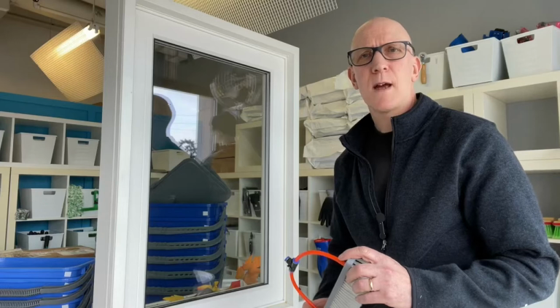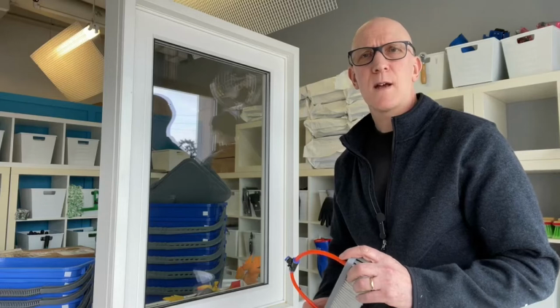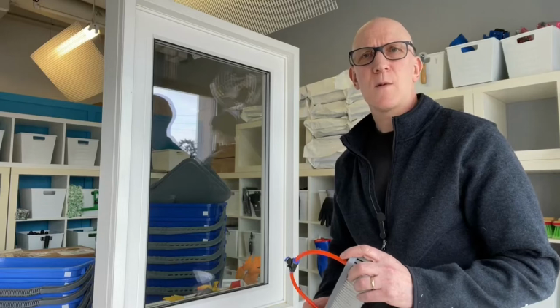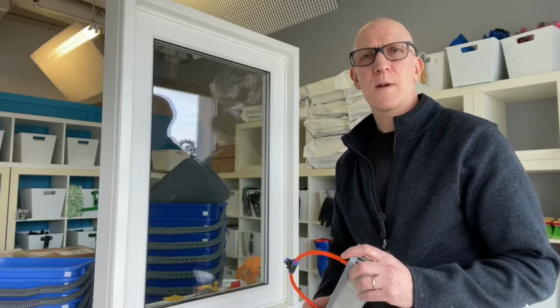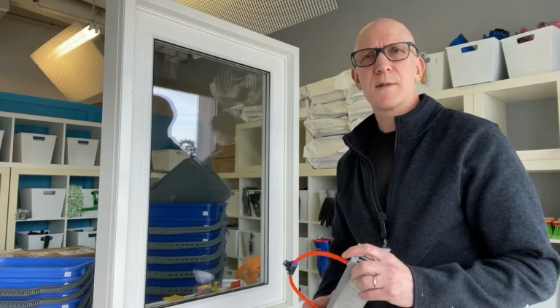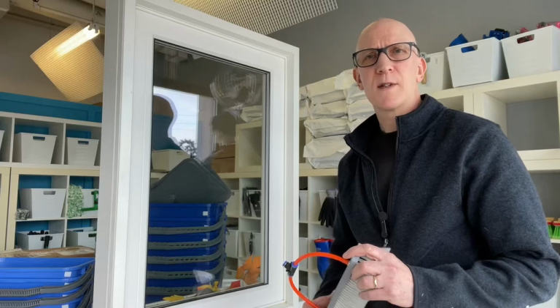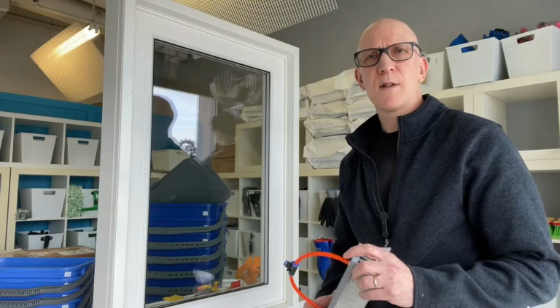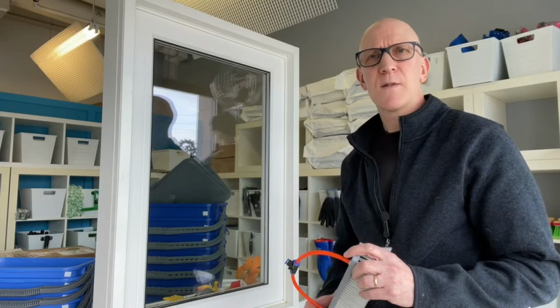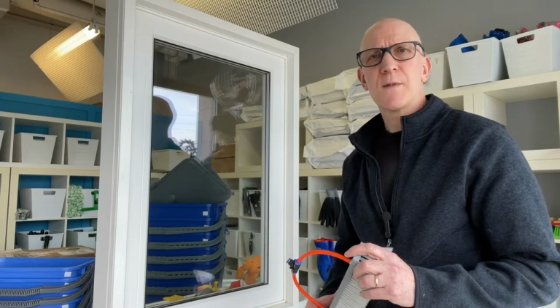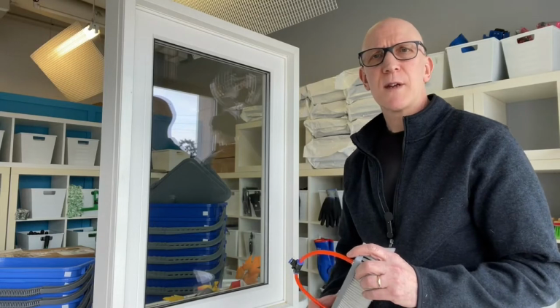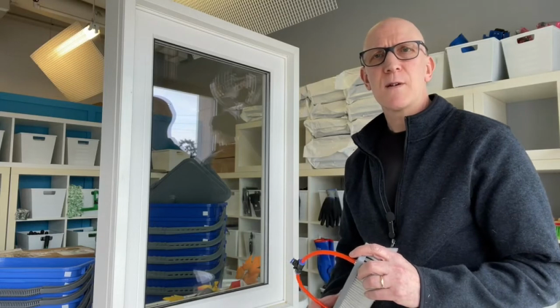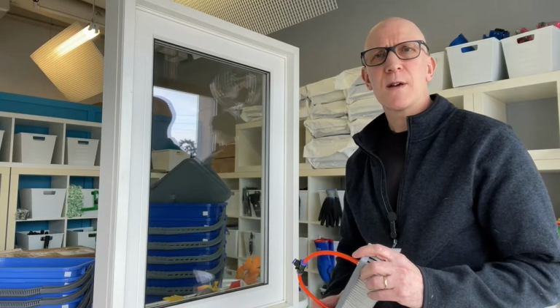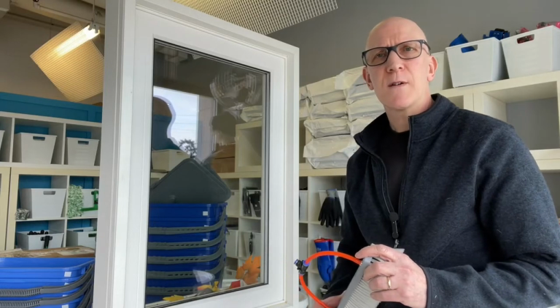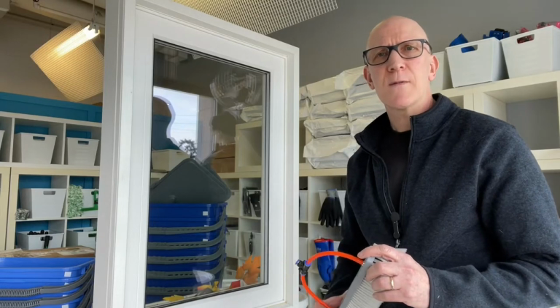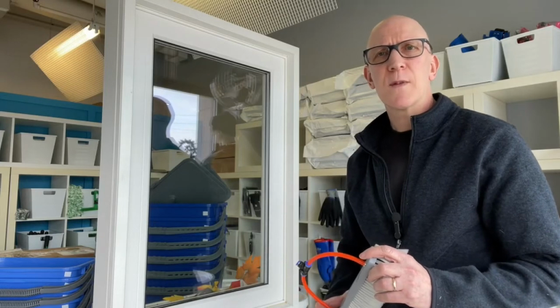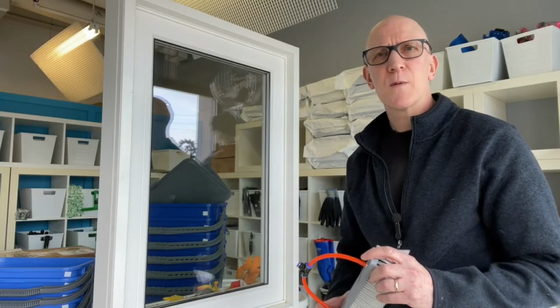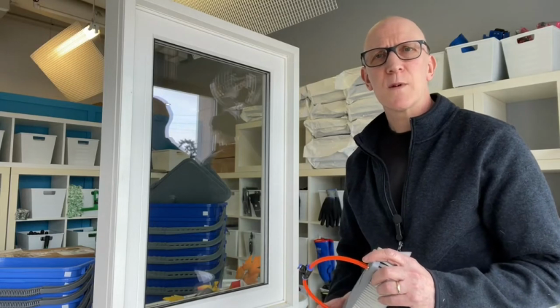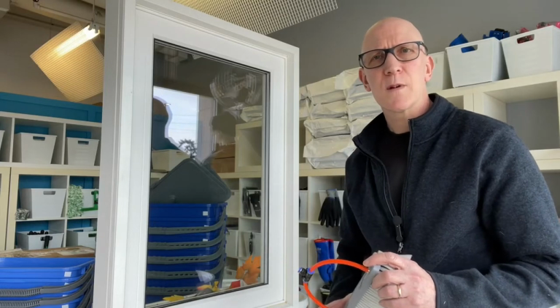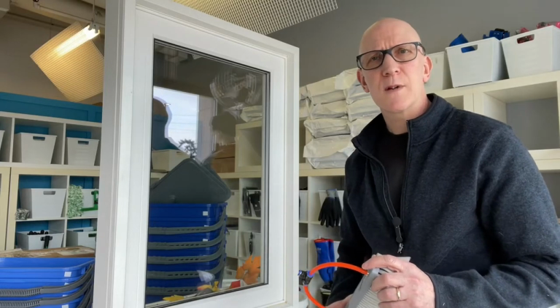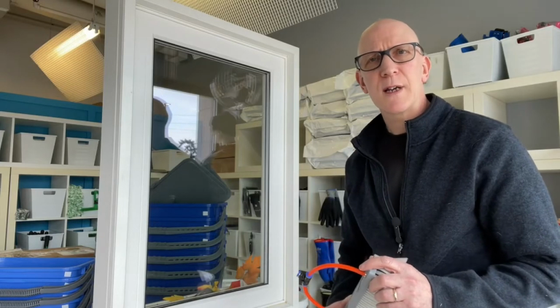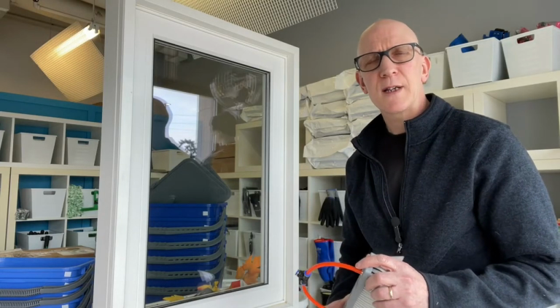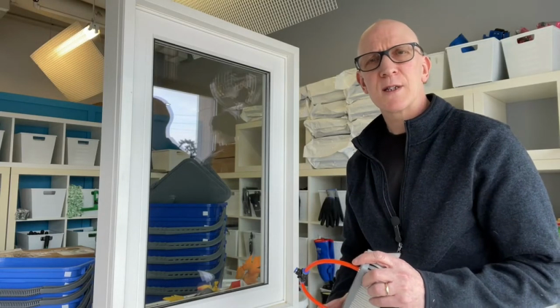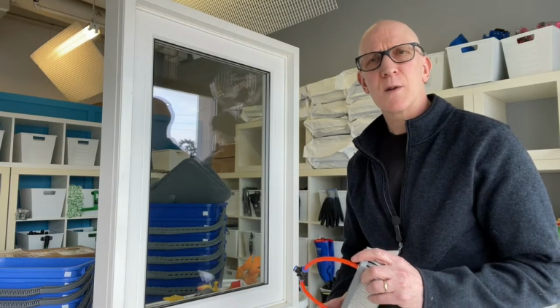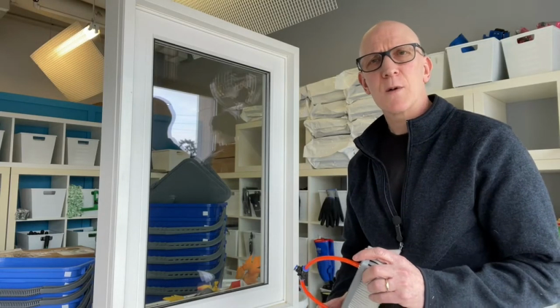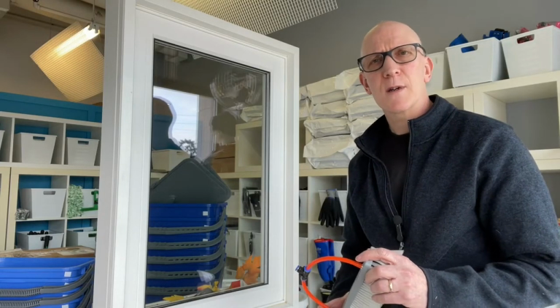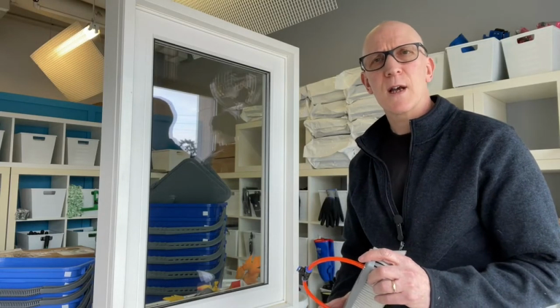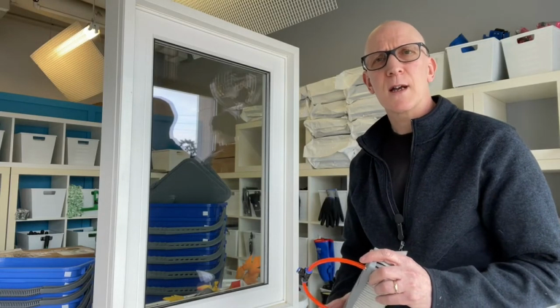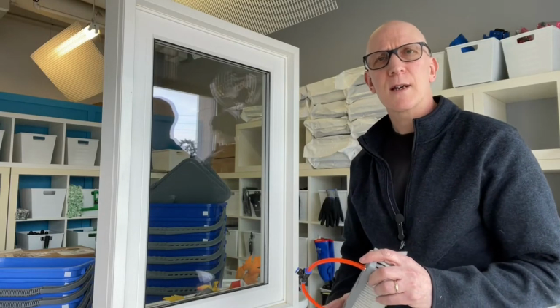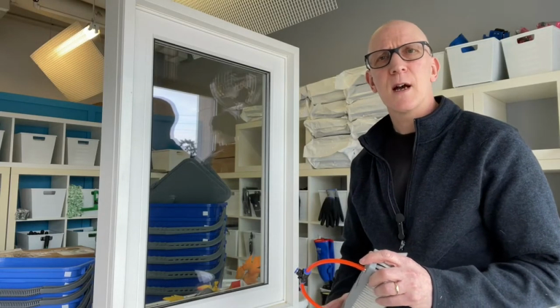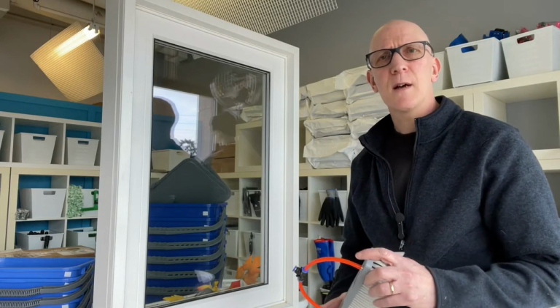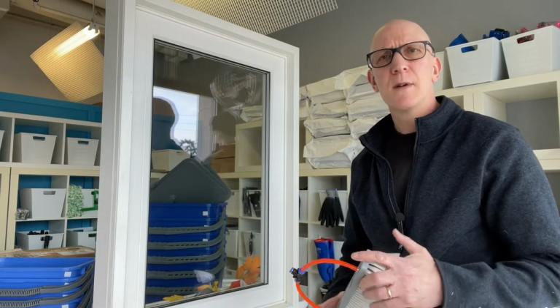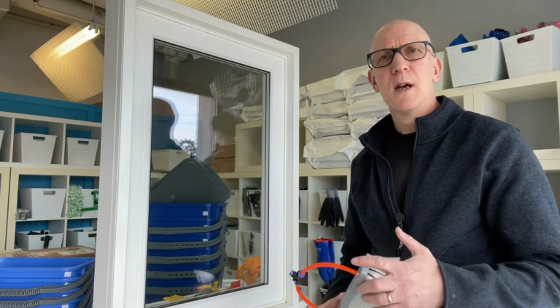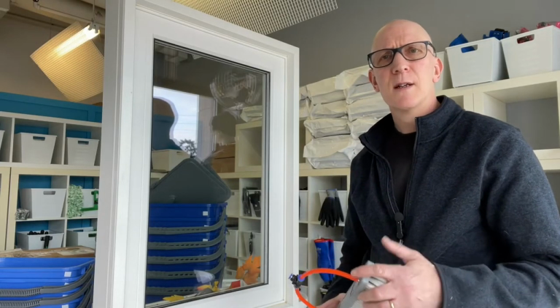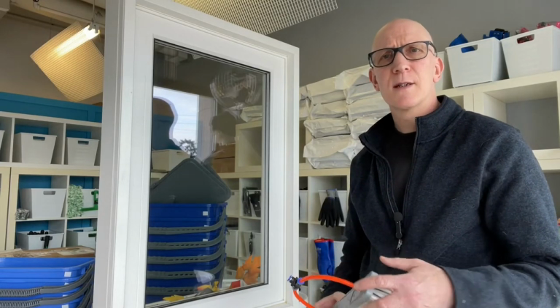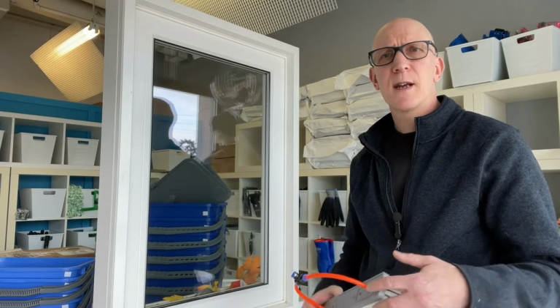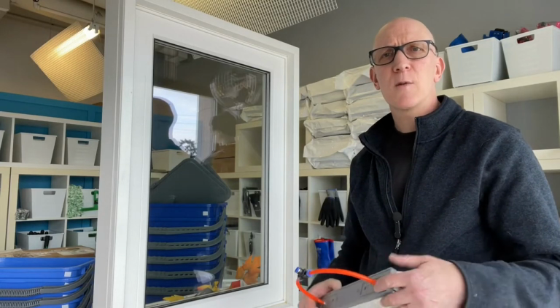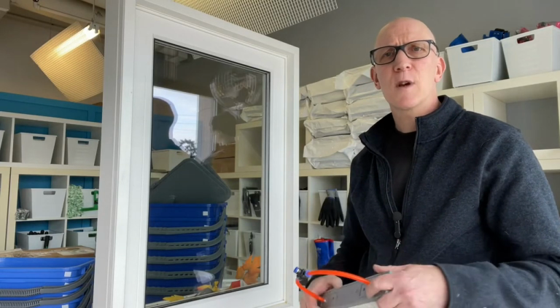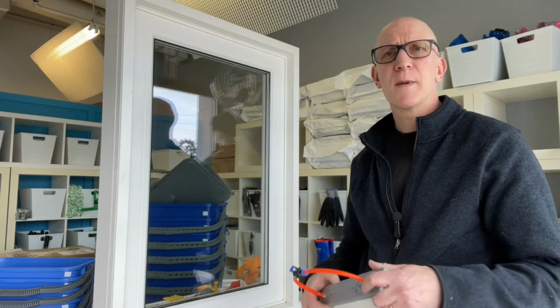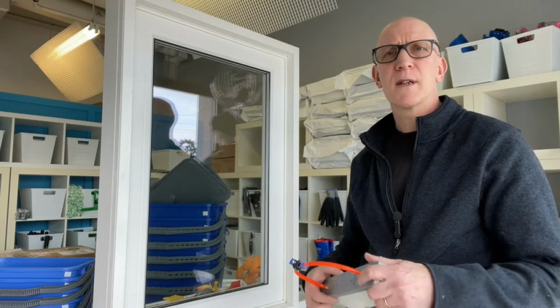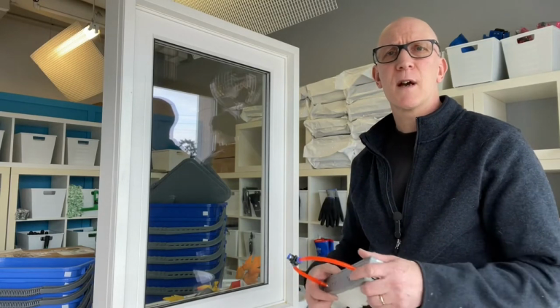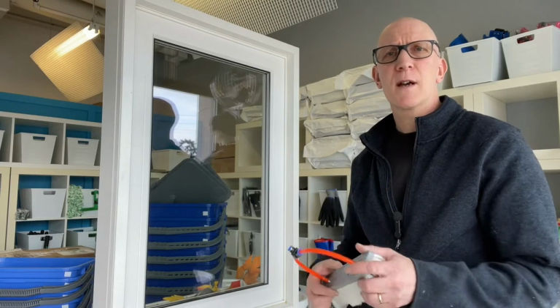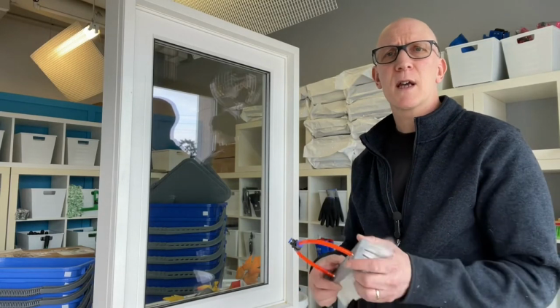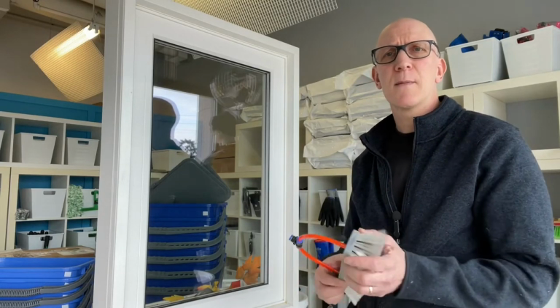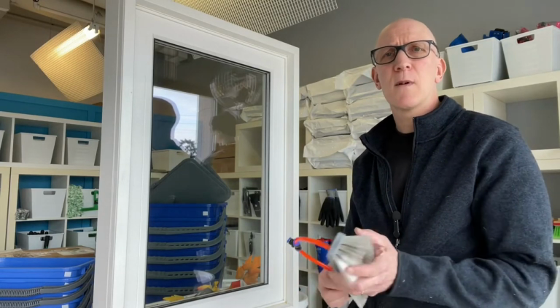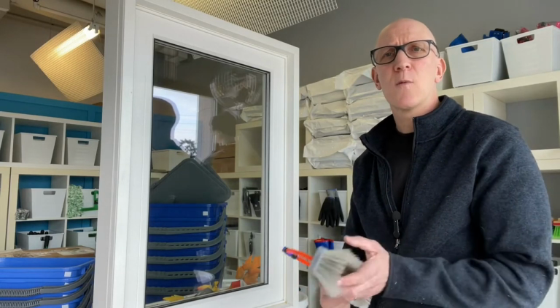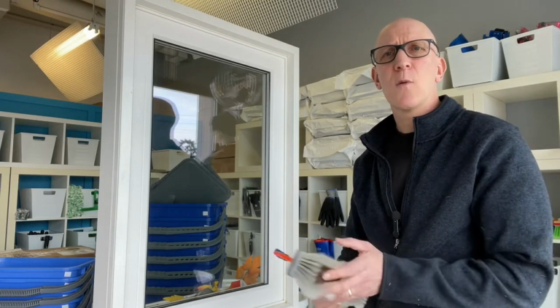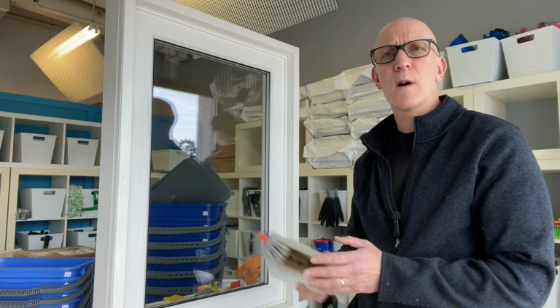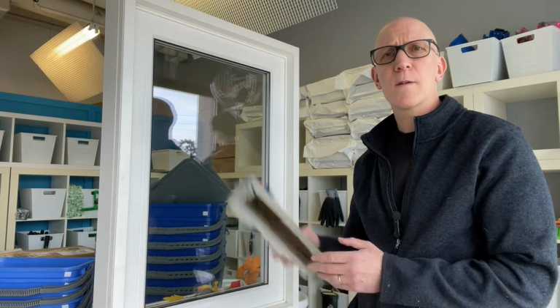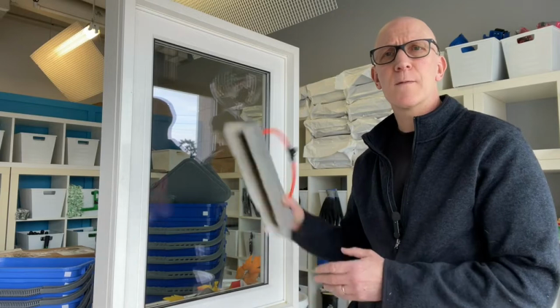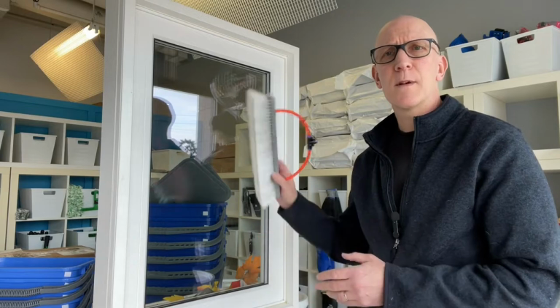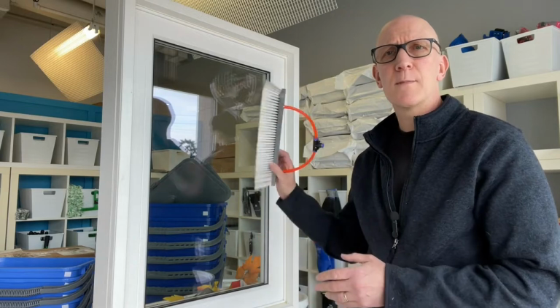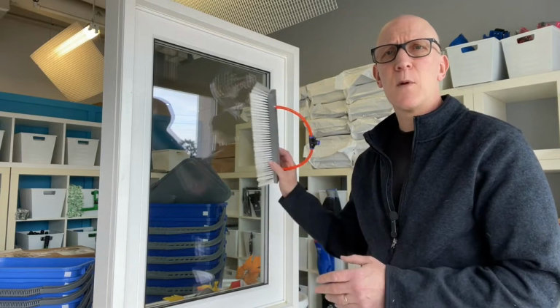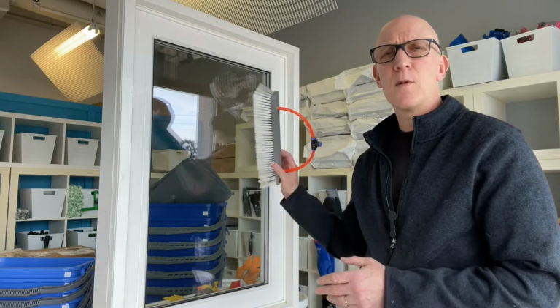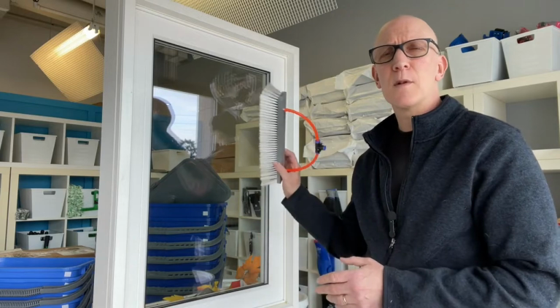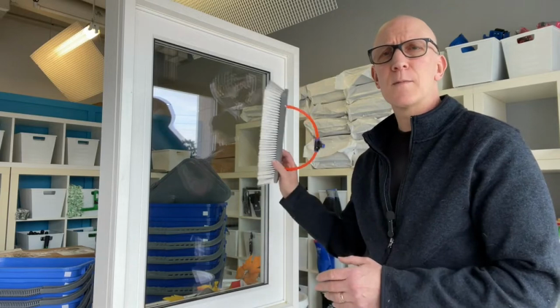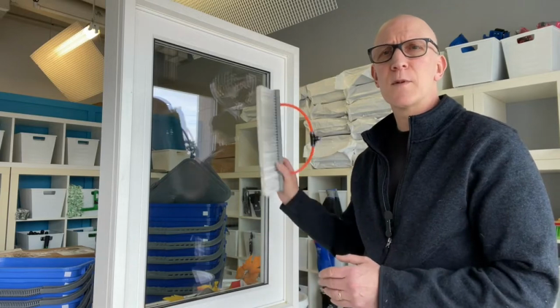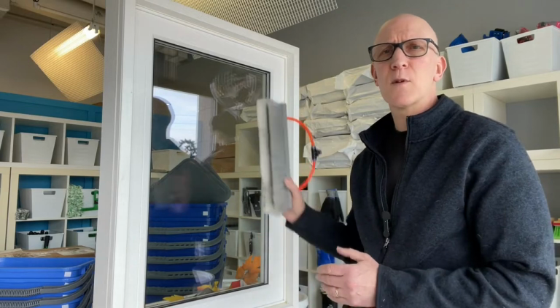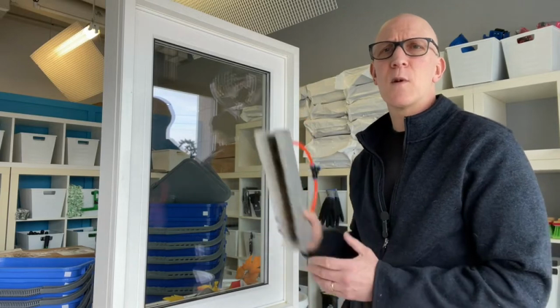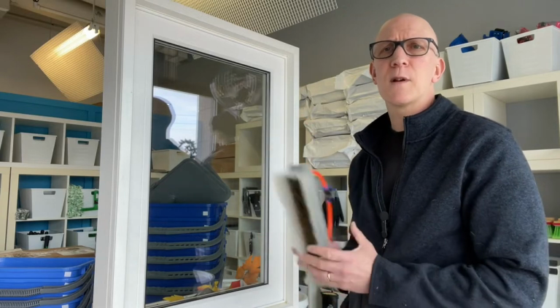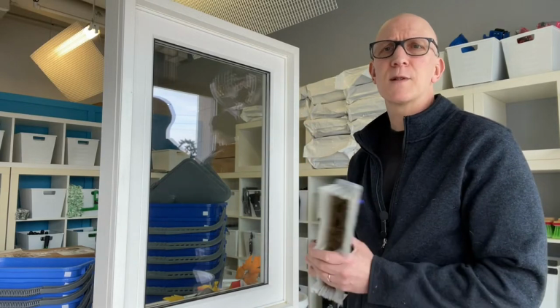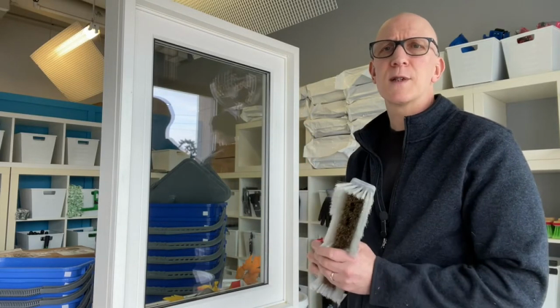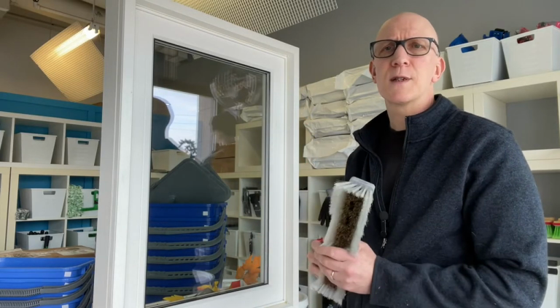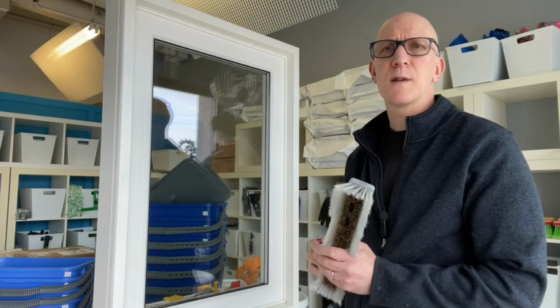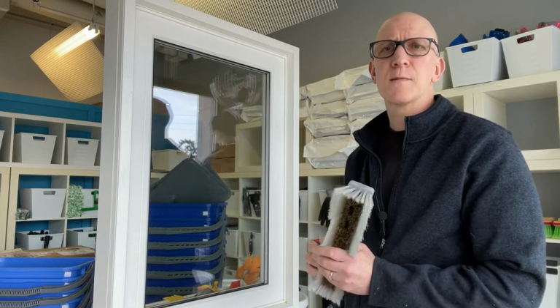Hi and welcome to another video here from TheWindowCleaningStore.com. Today we're going to be talking about water-fed pole and pure water systems.